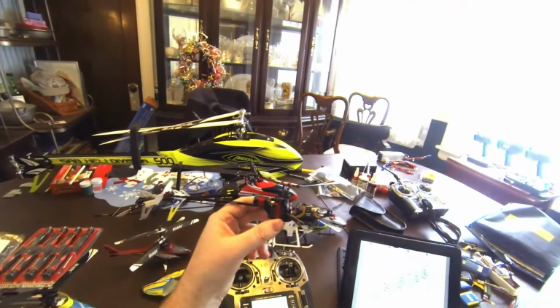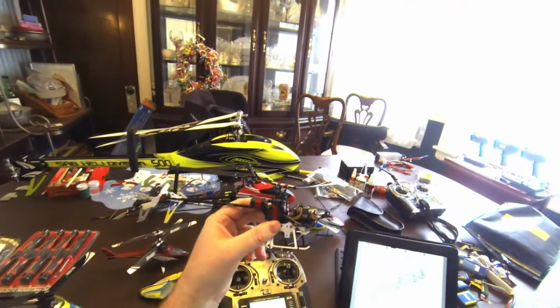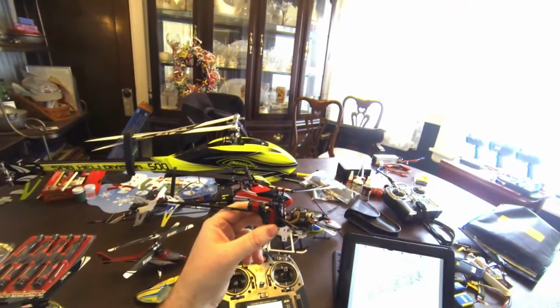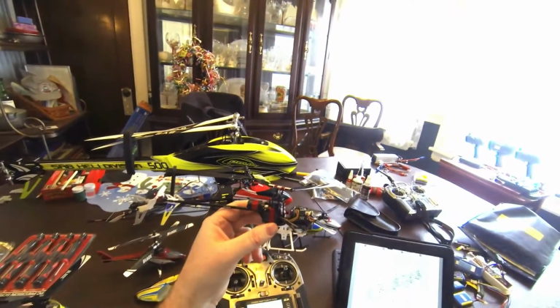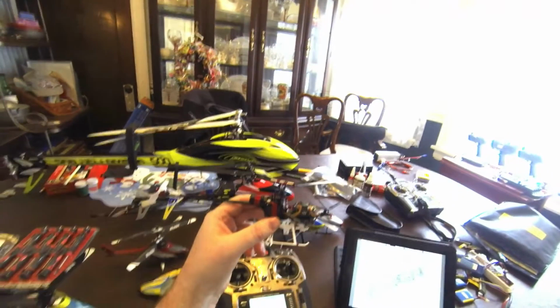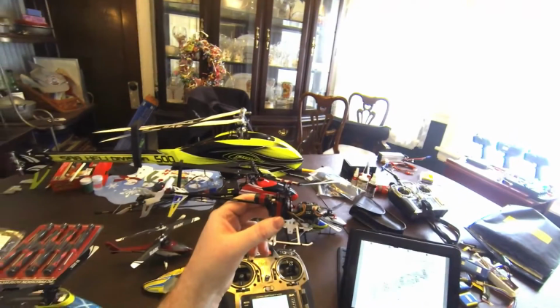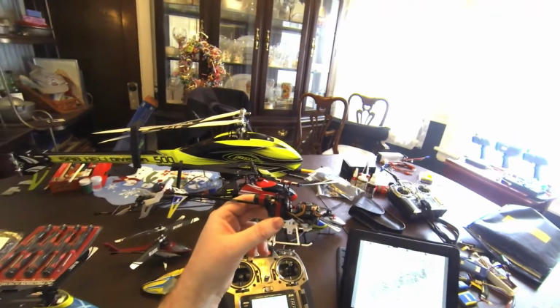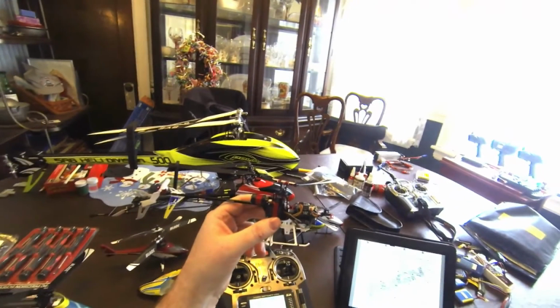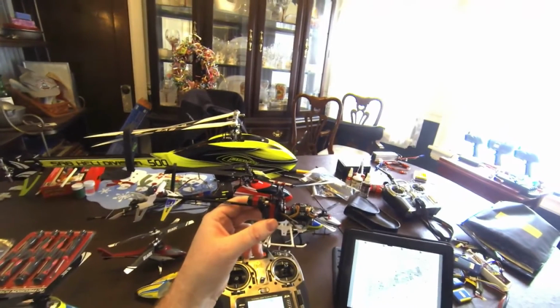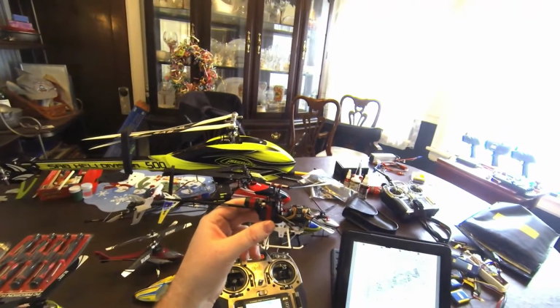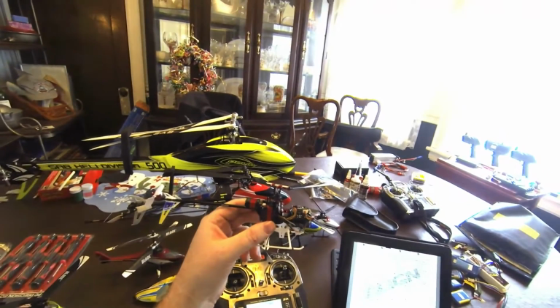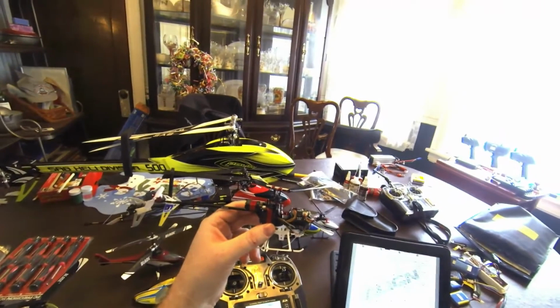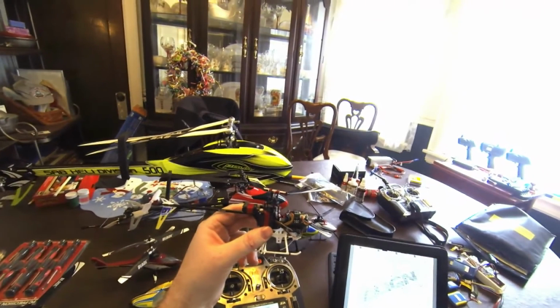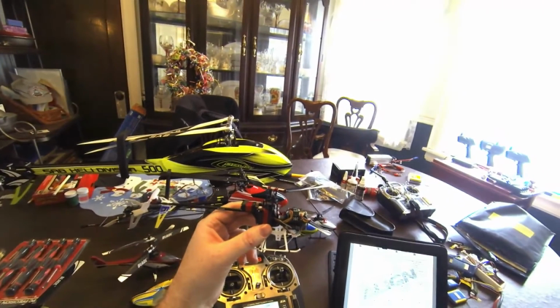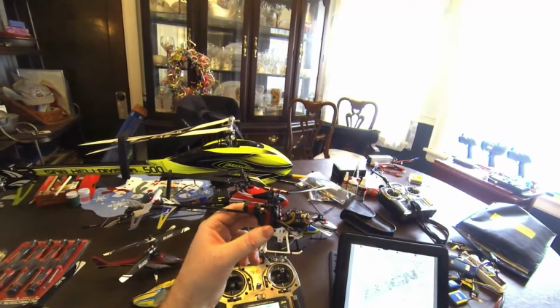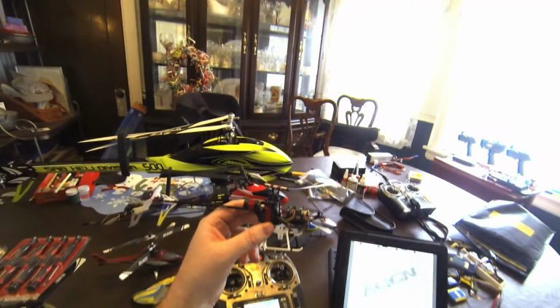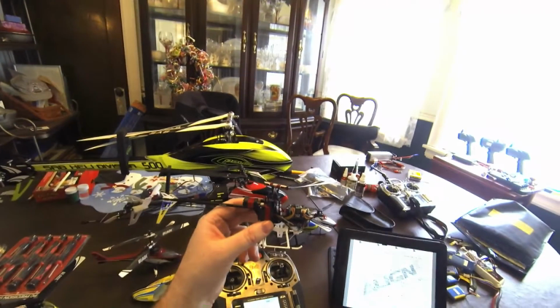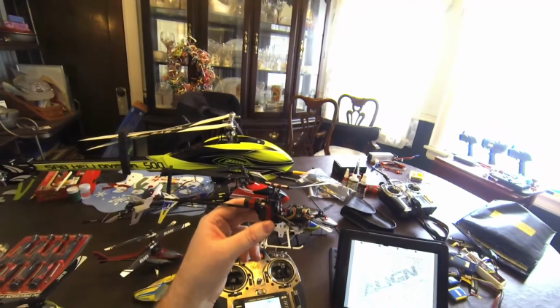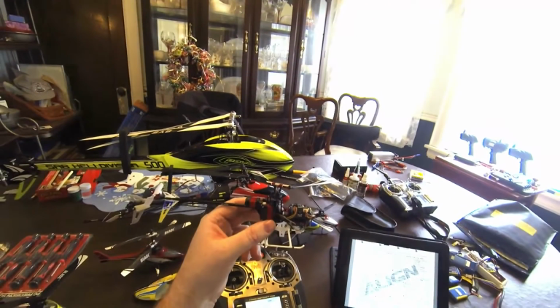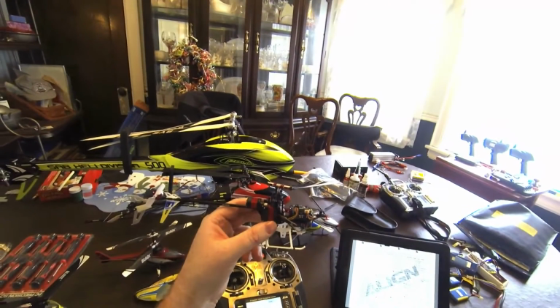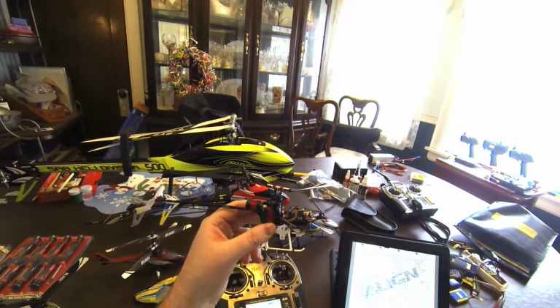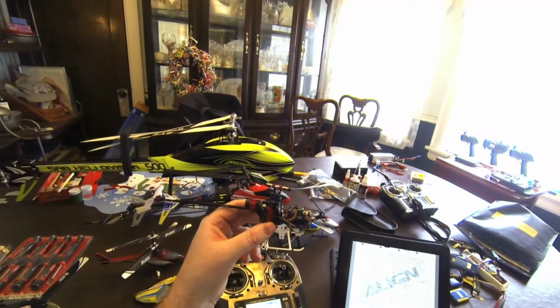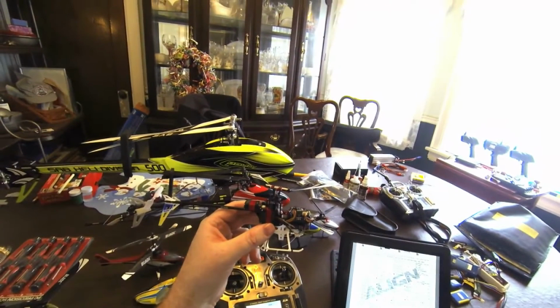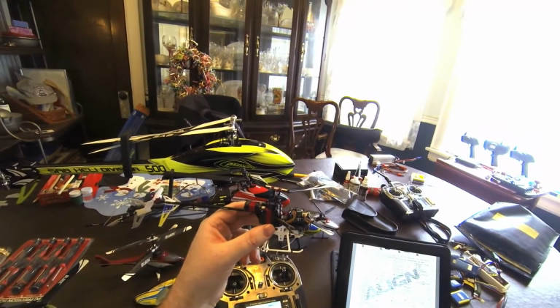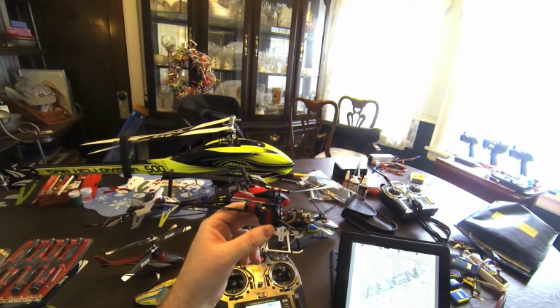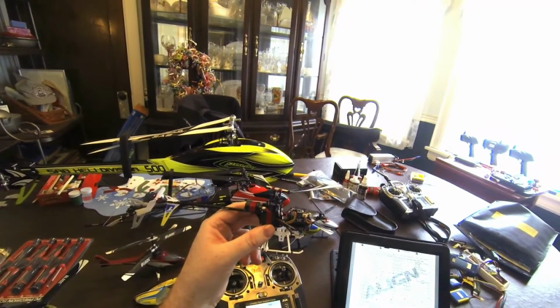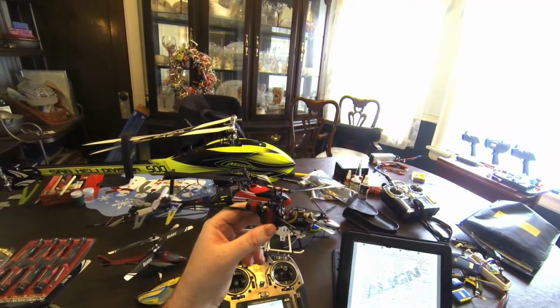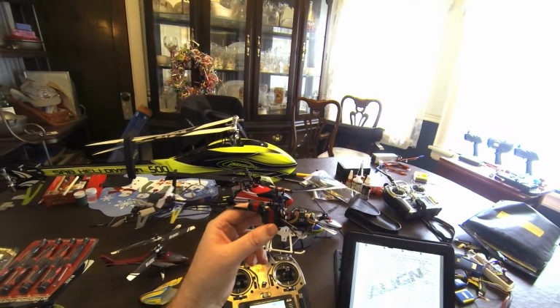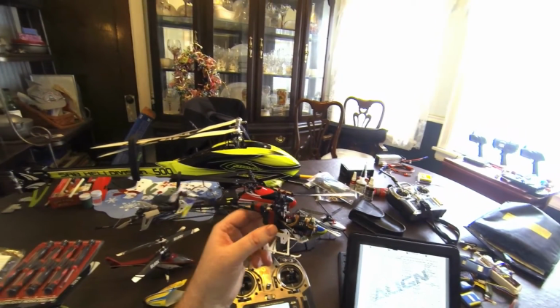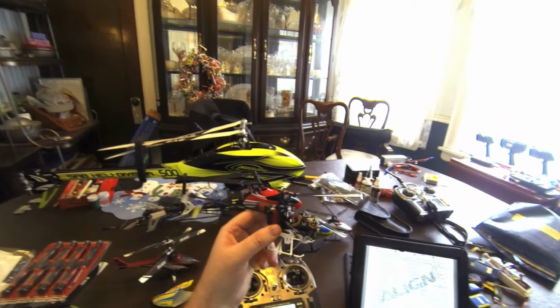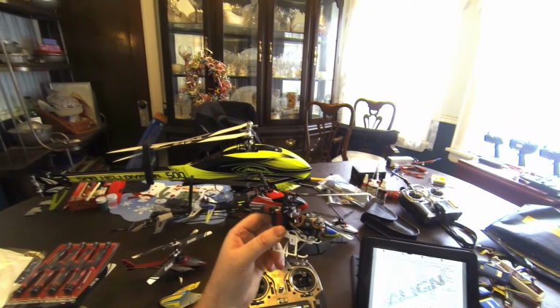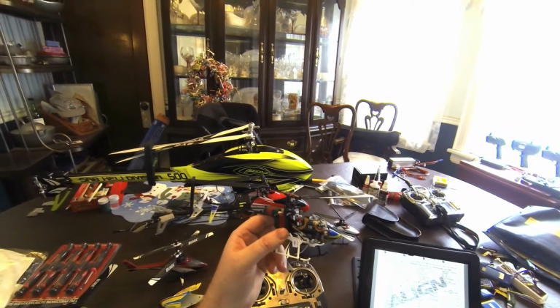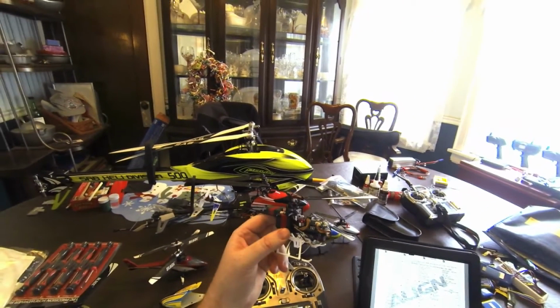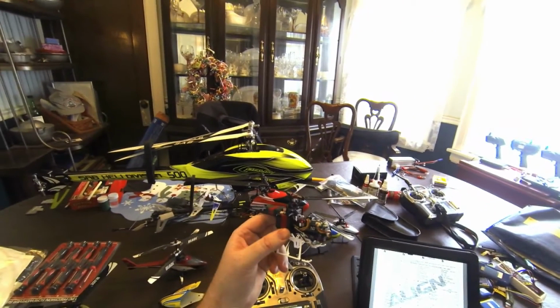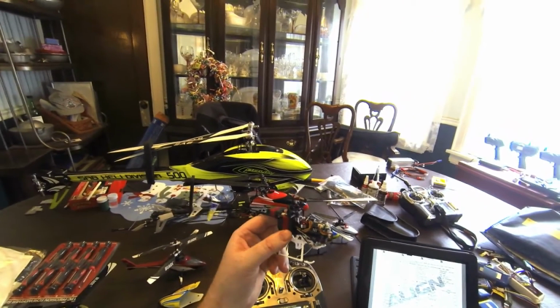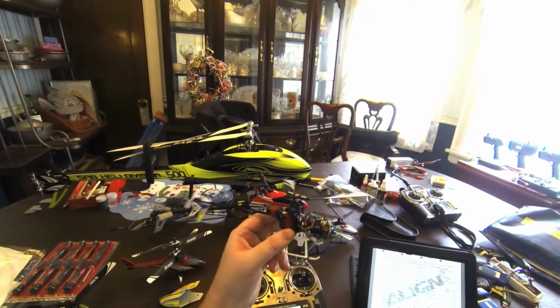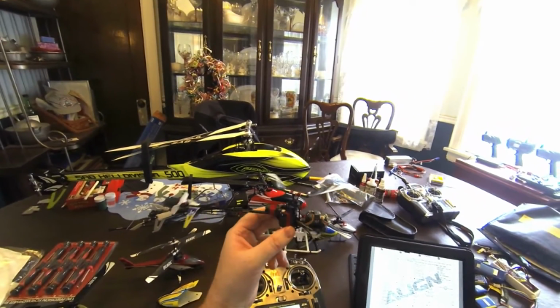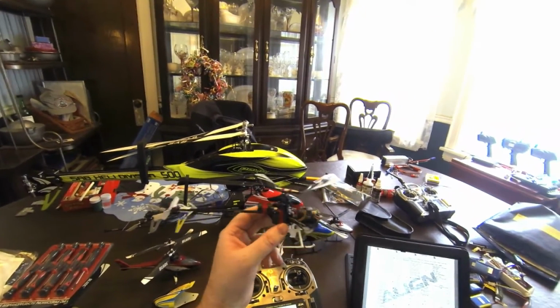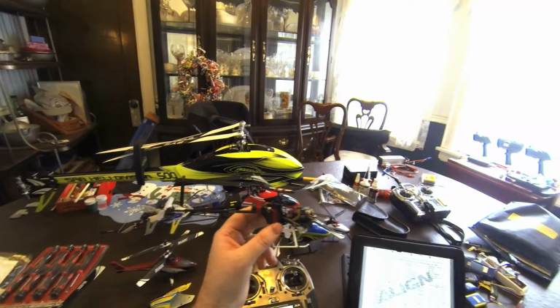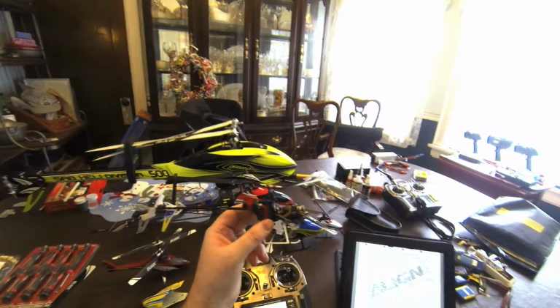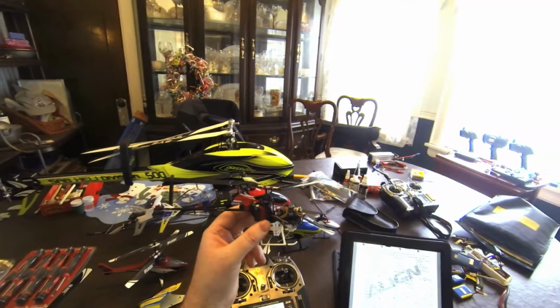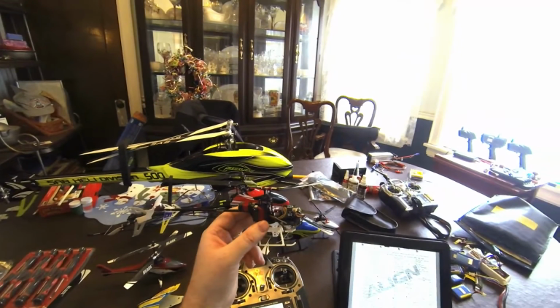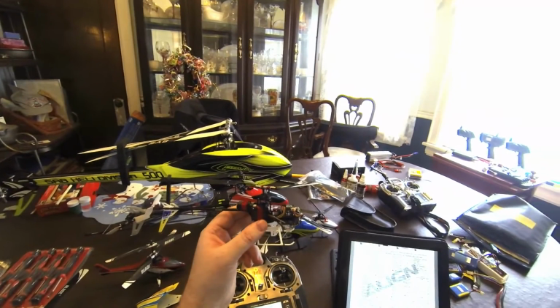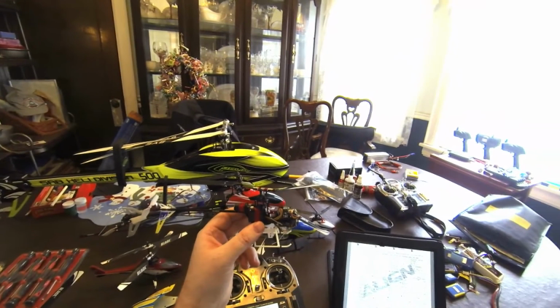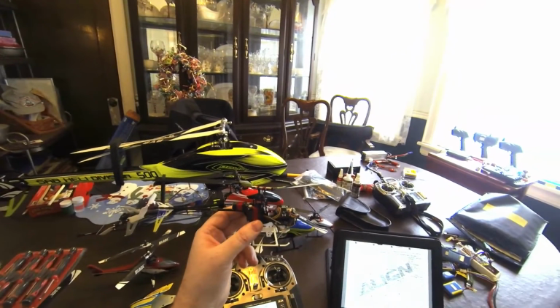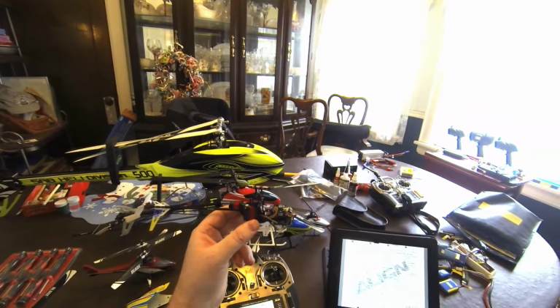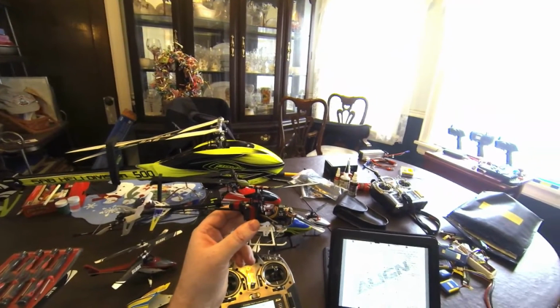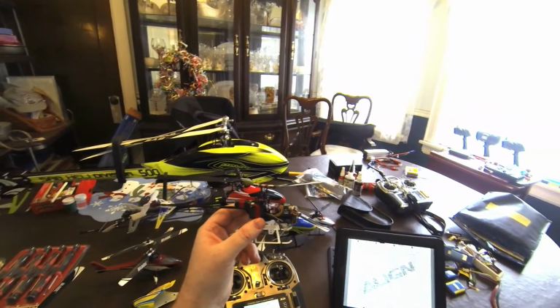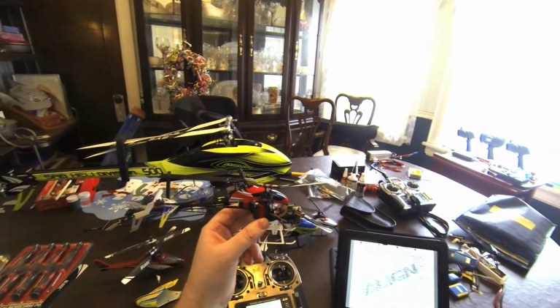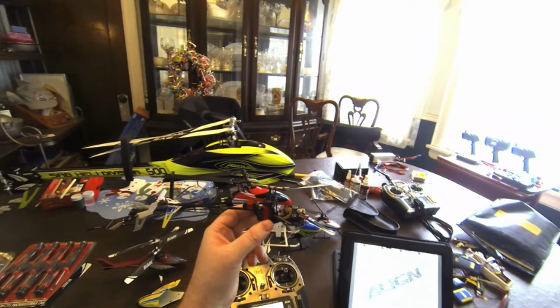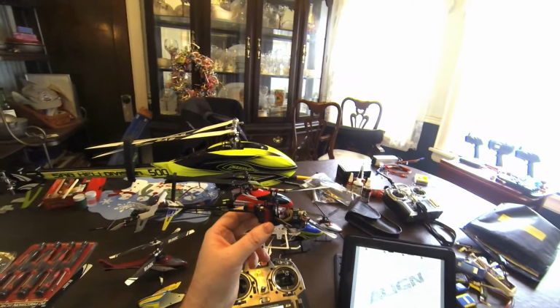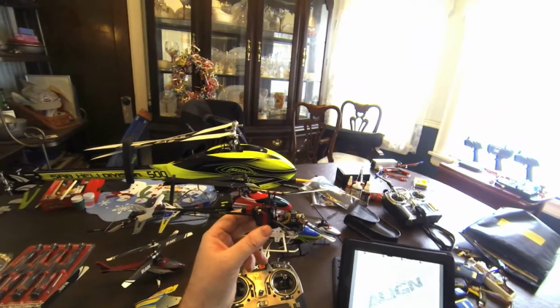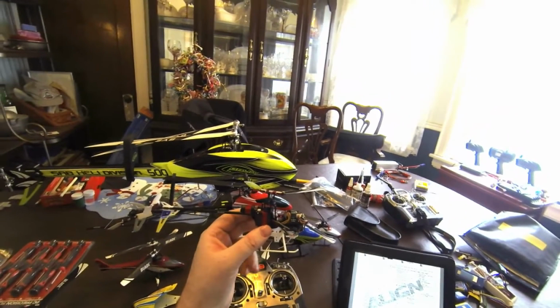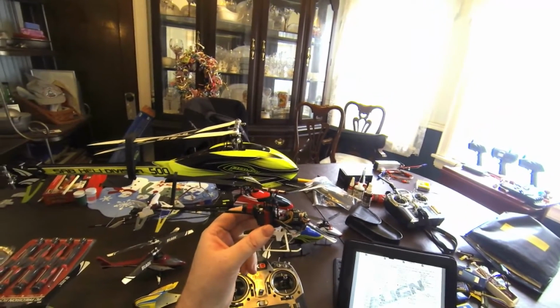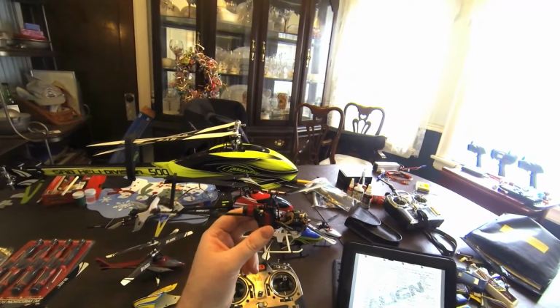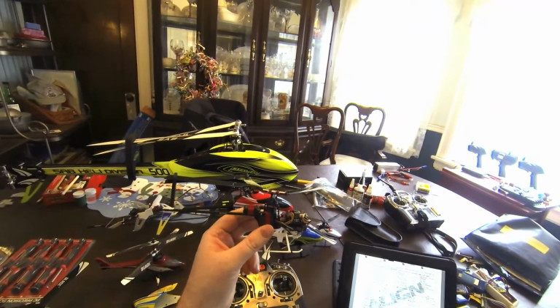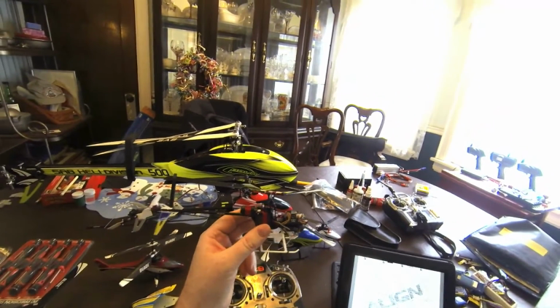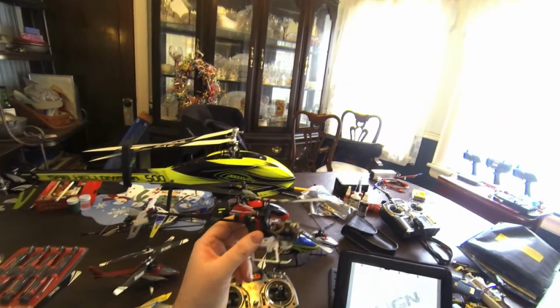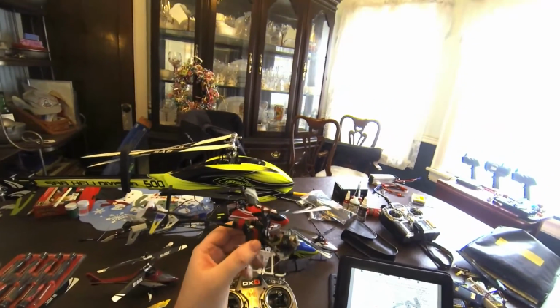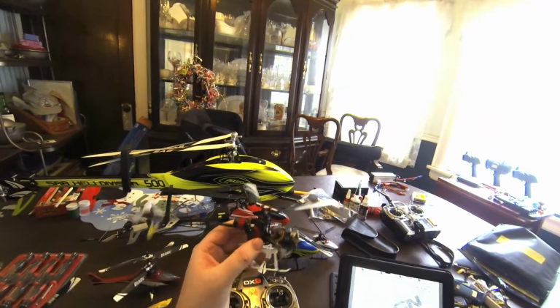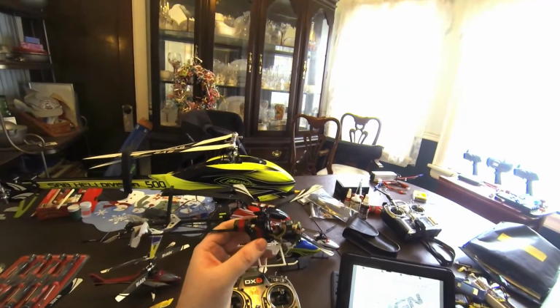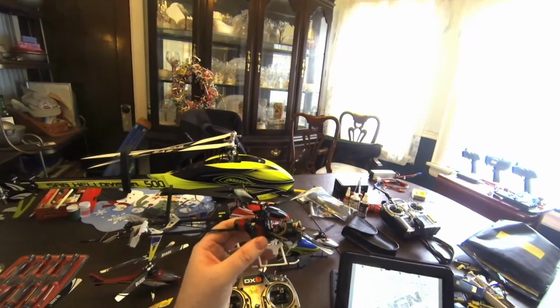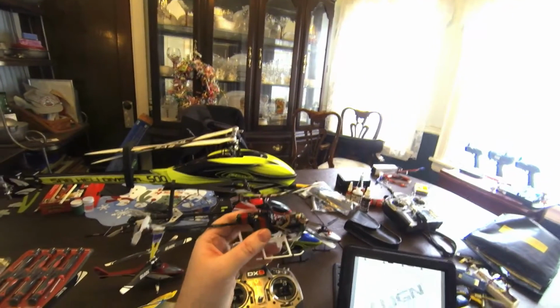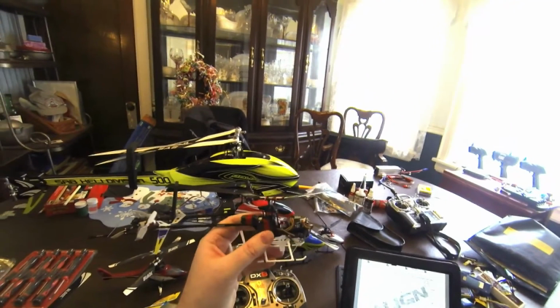Just going to go quickly through the programming procedure for the Align T-Rex 150 DFC. It's fairly simple.